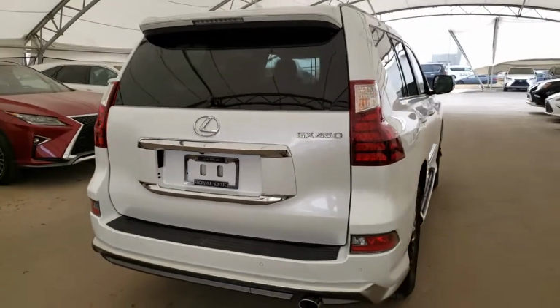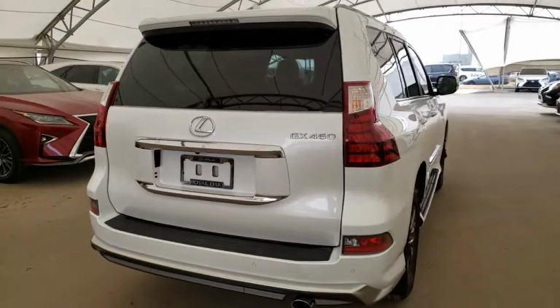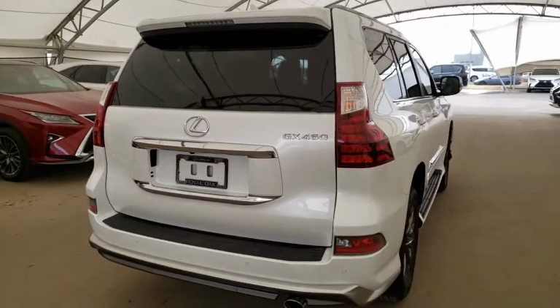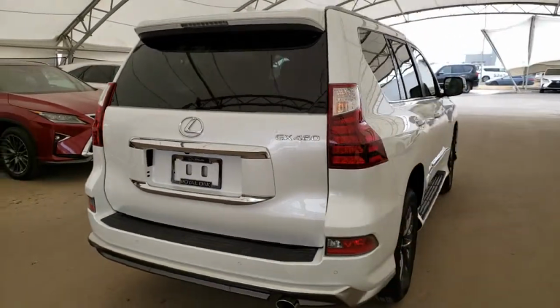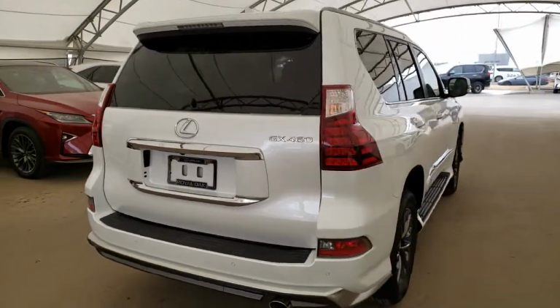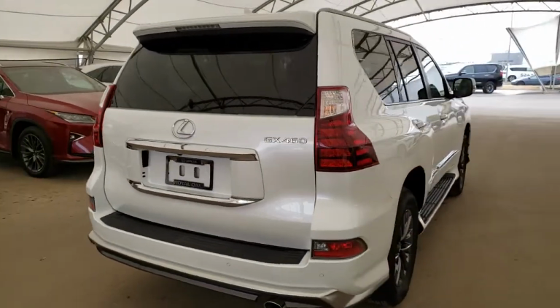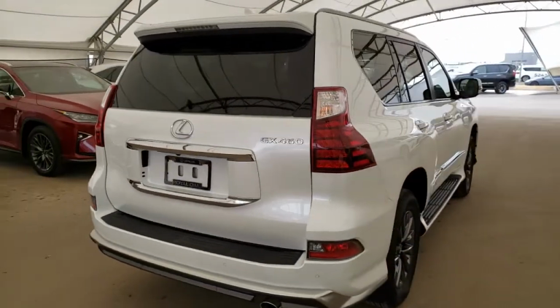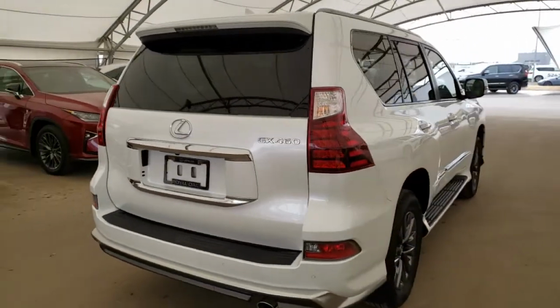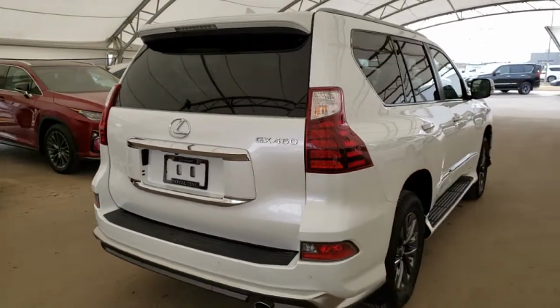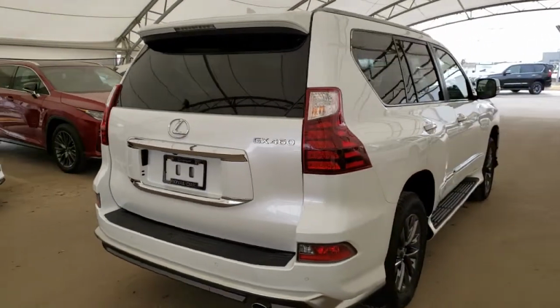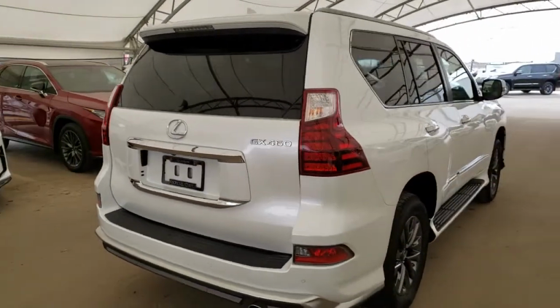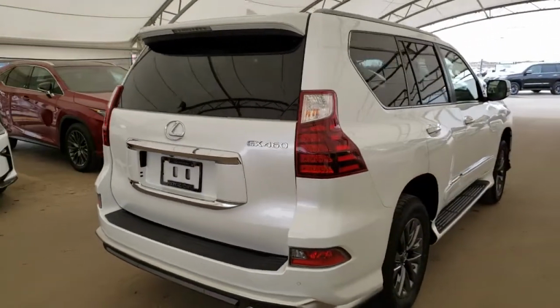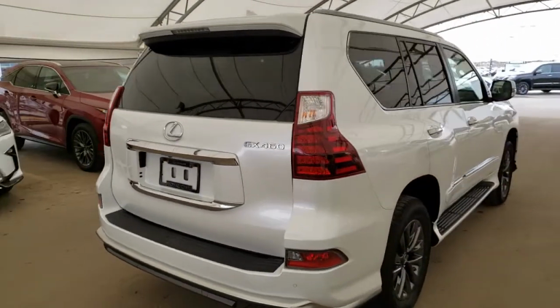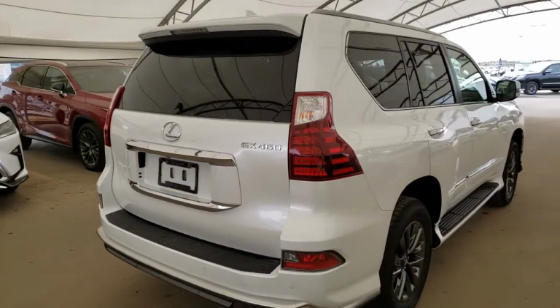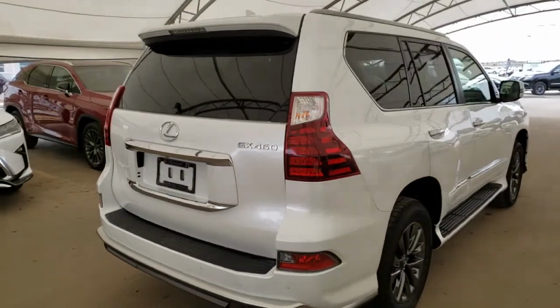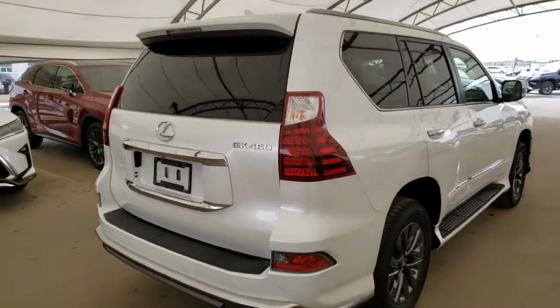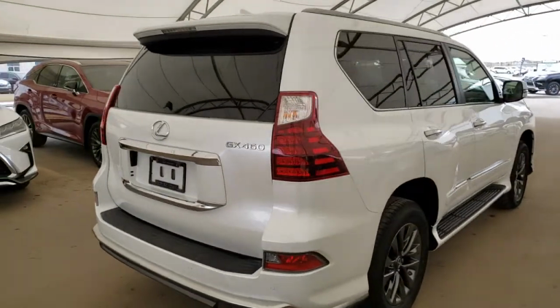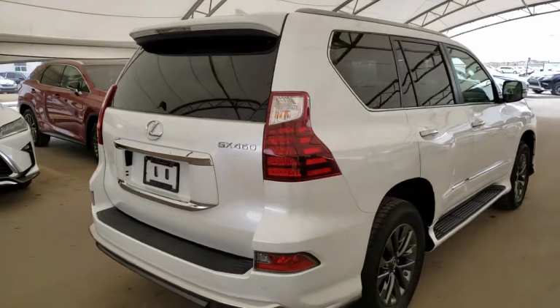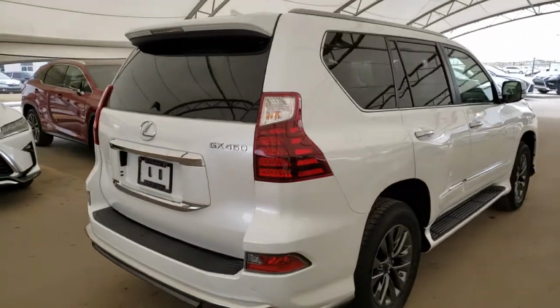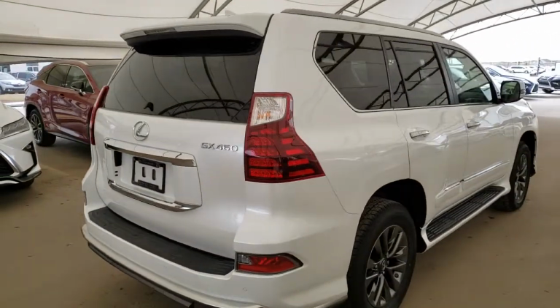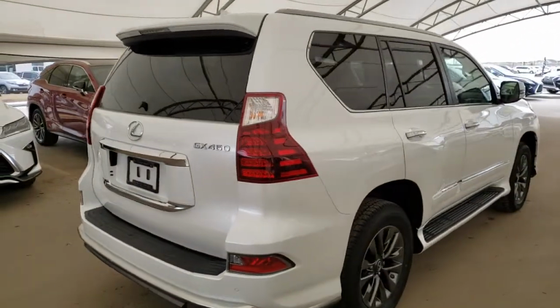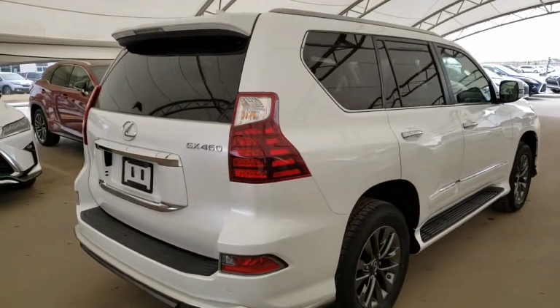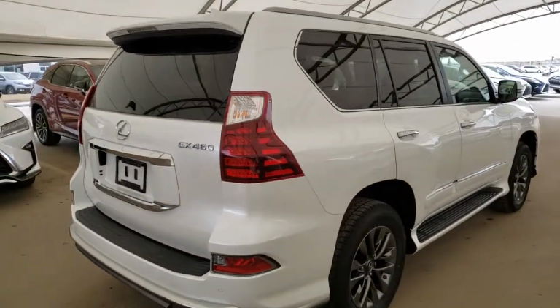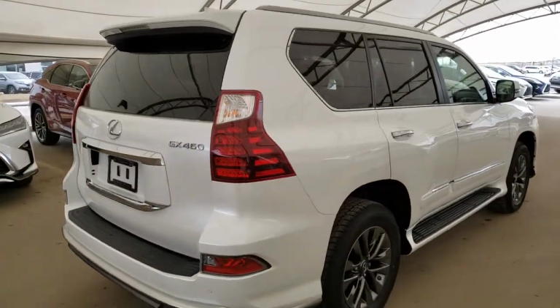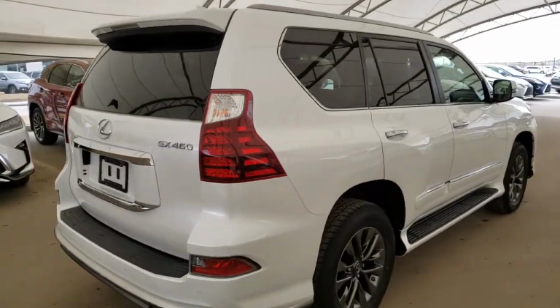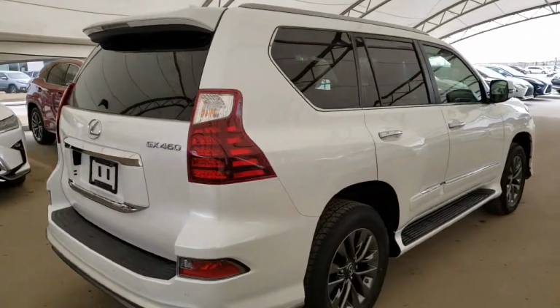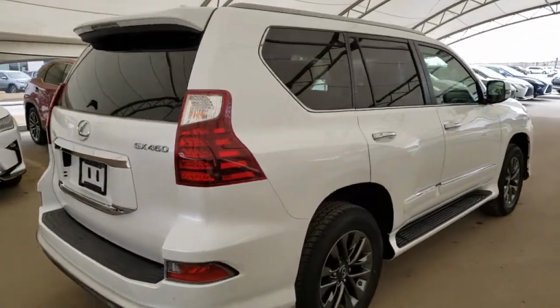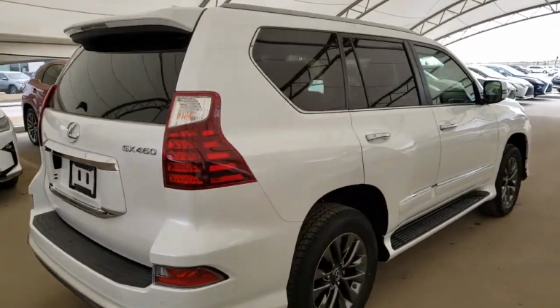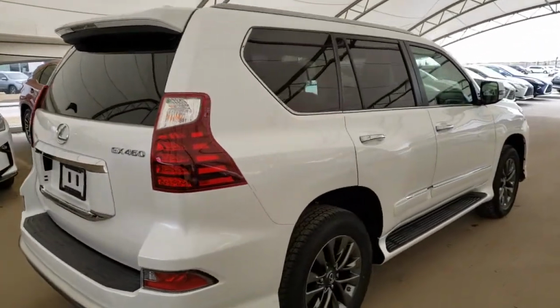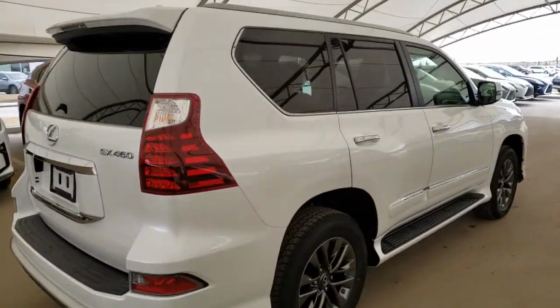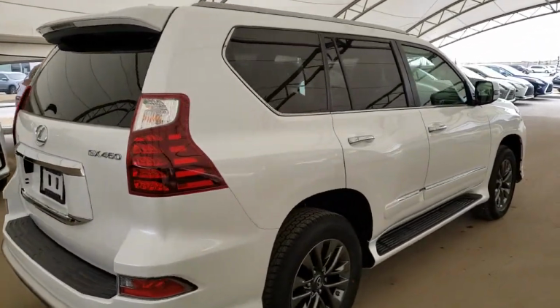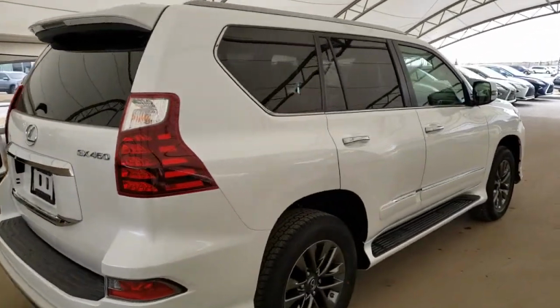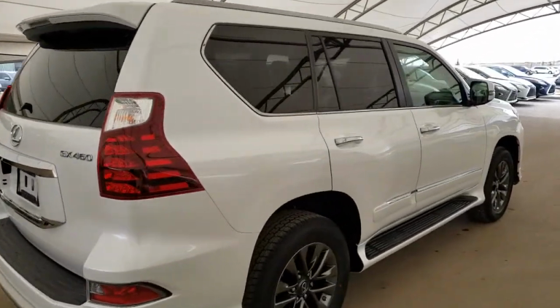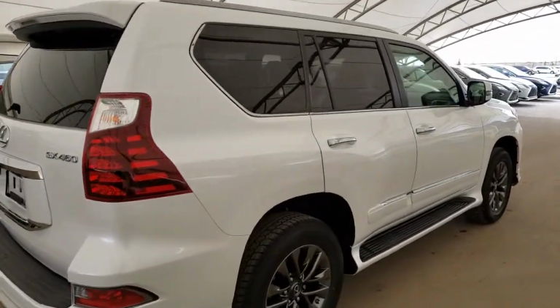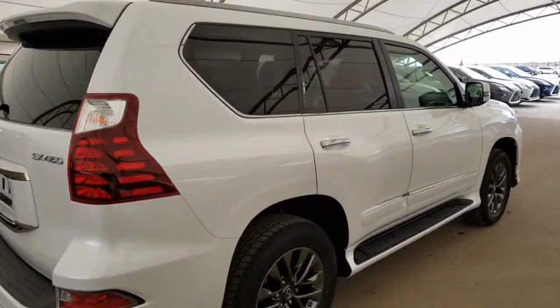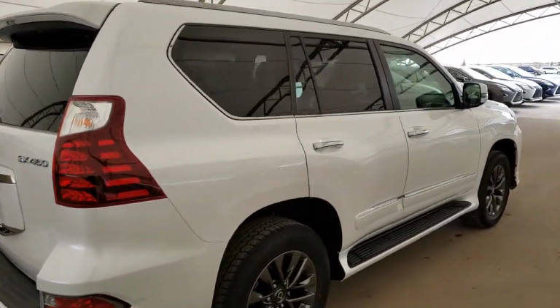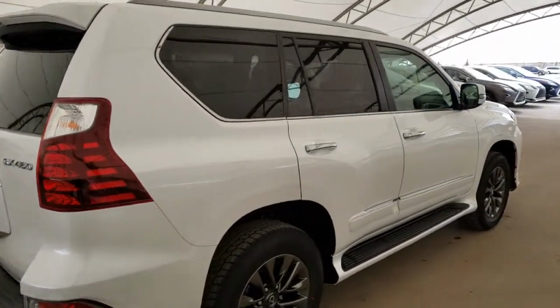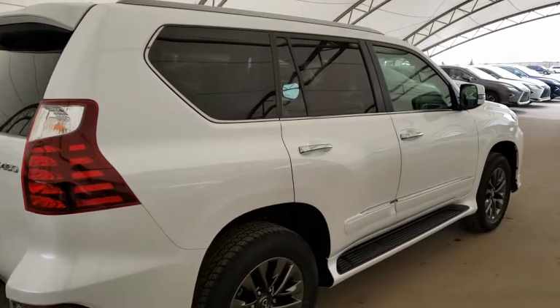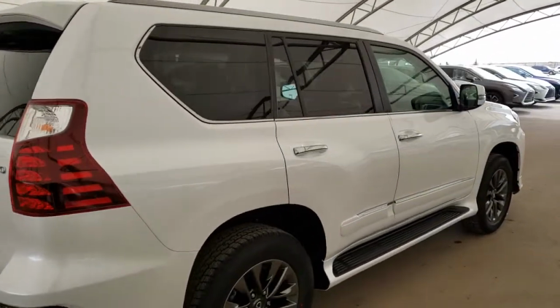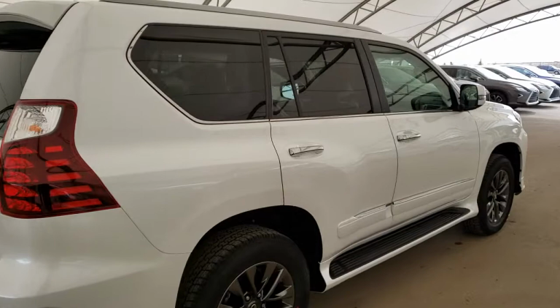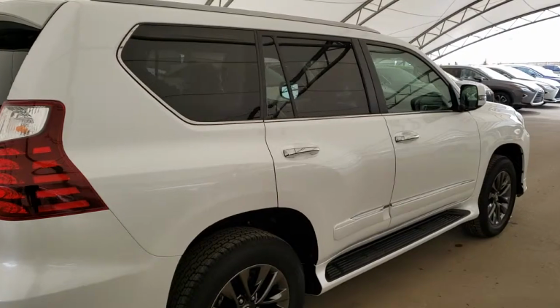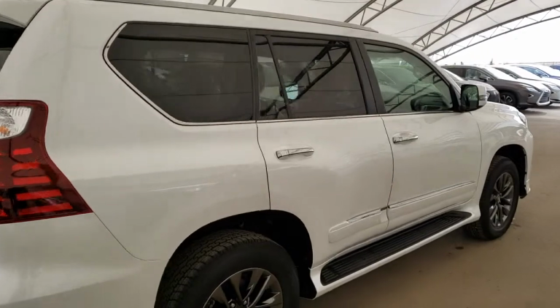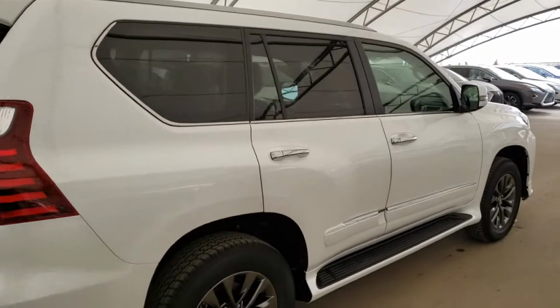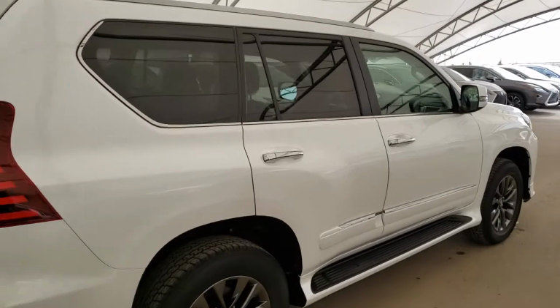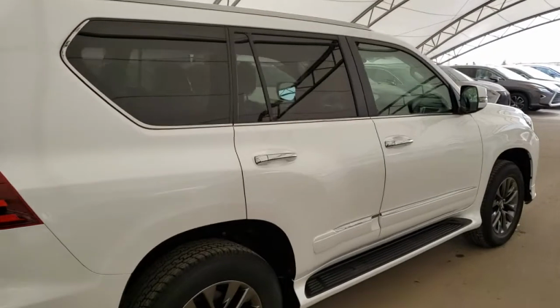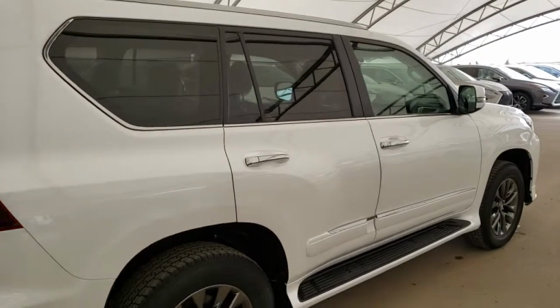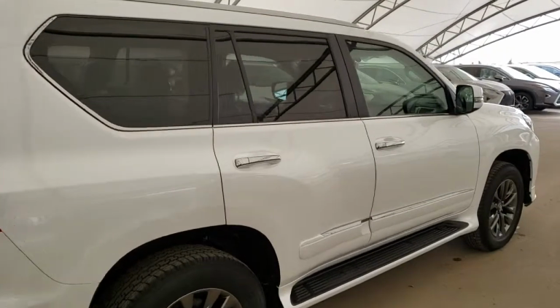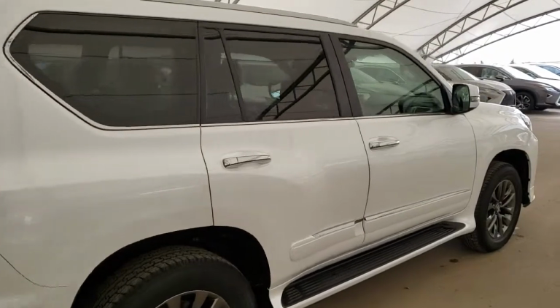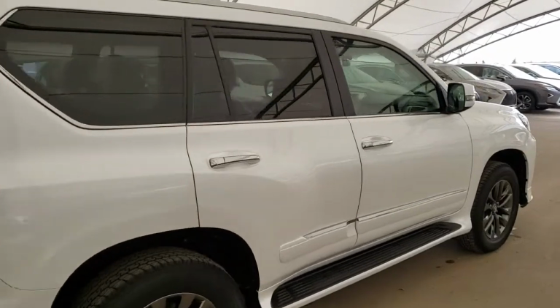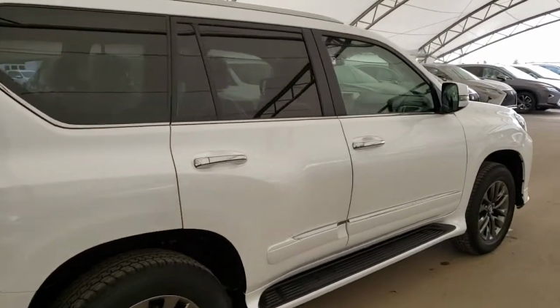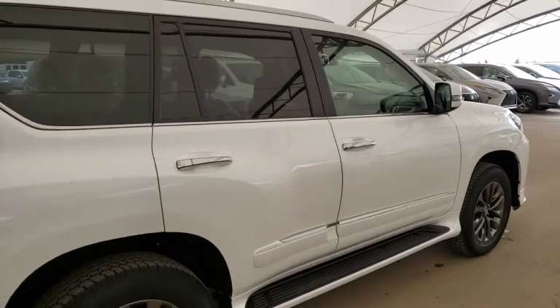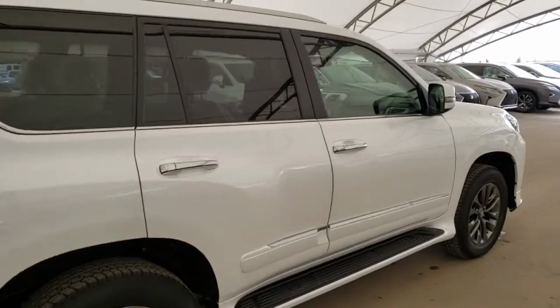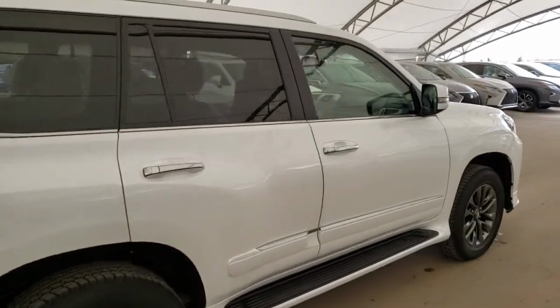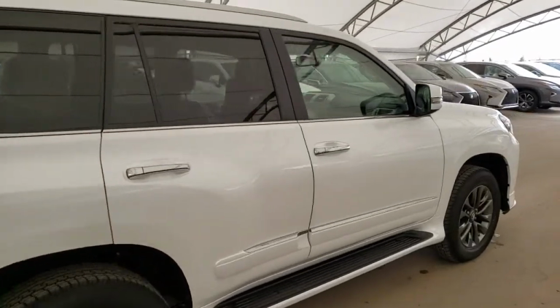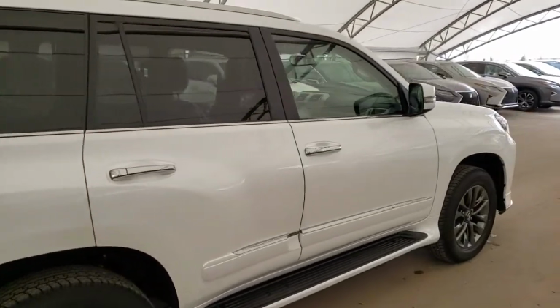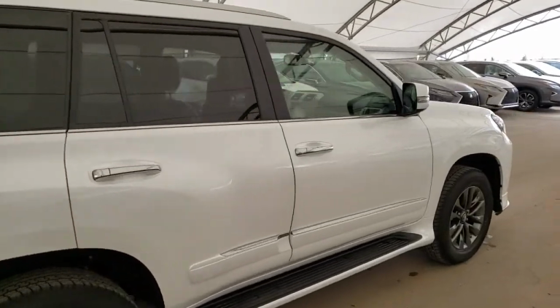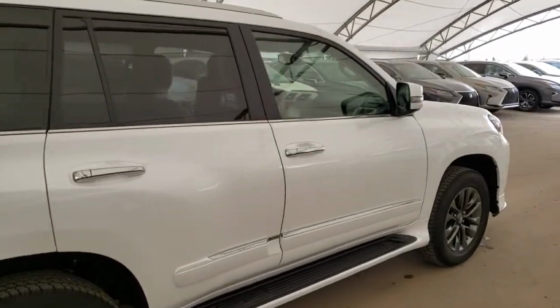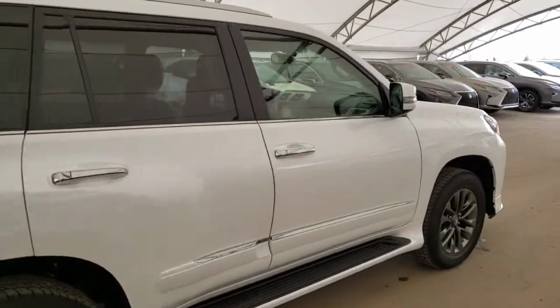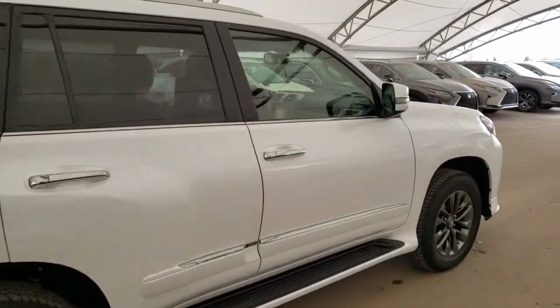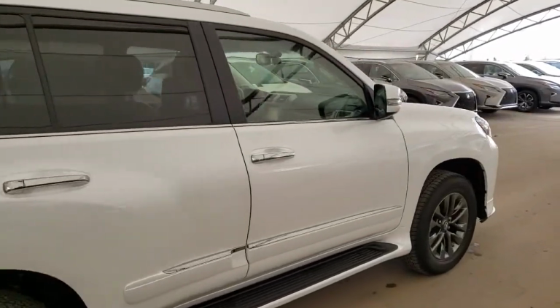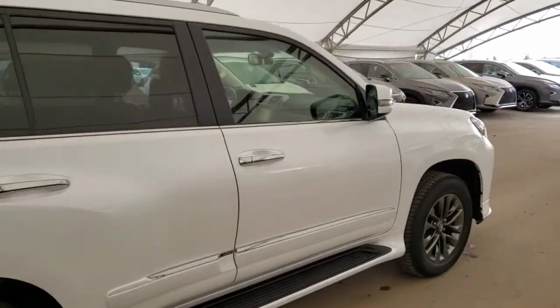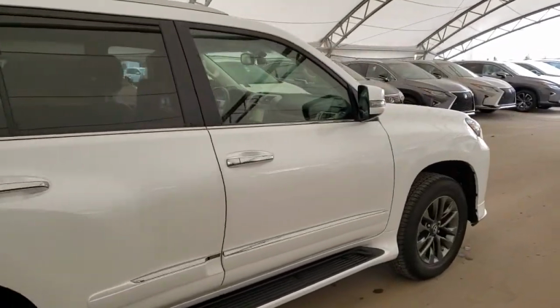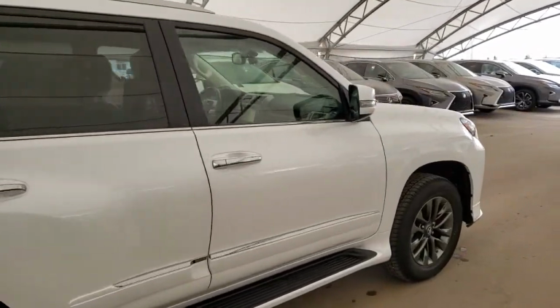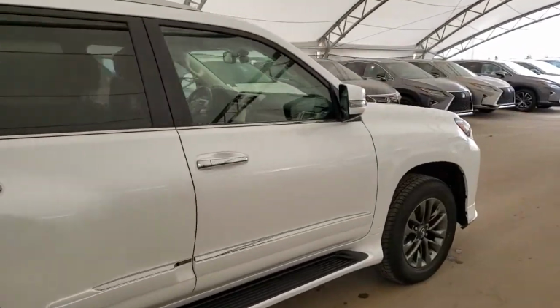All vehicles purchased at Lexus Aurologue come with an automatic enrollment into a Royal VIP Rewards Program.